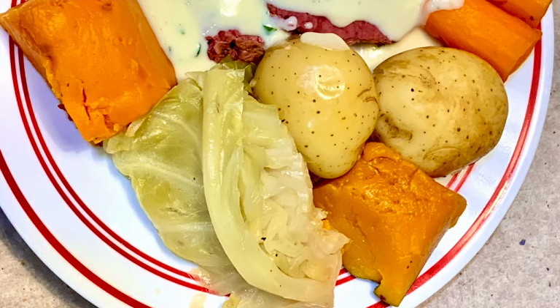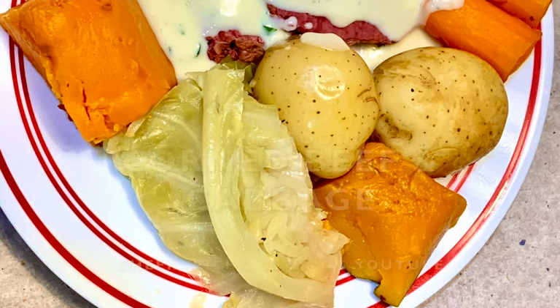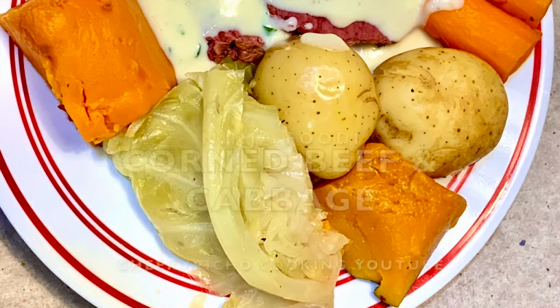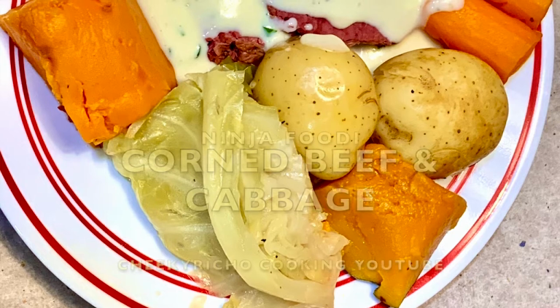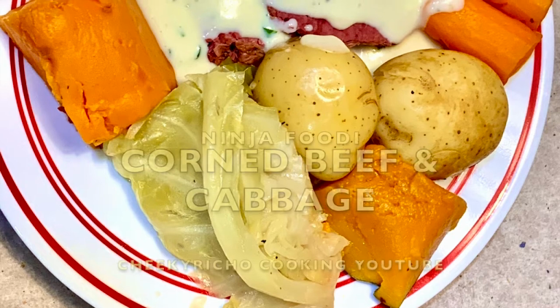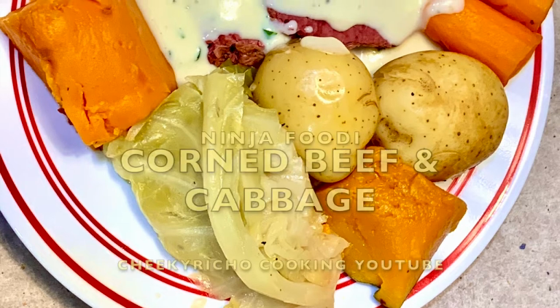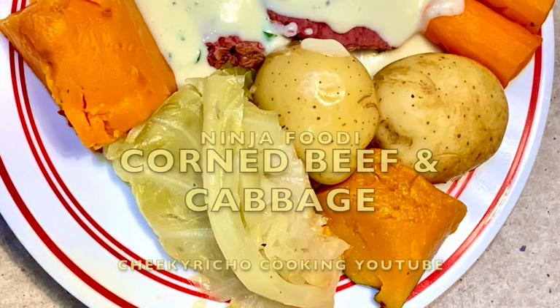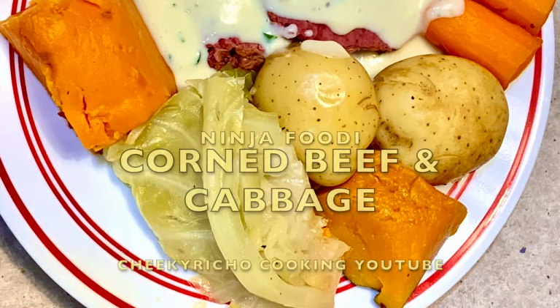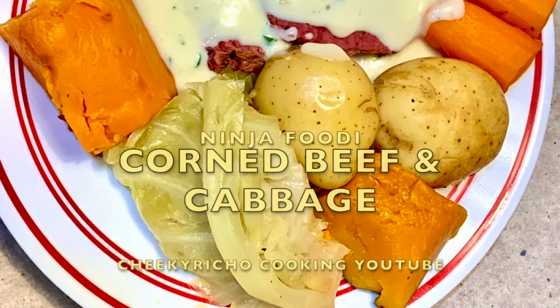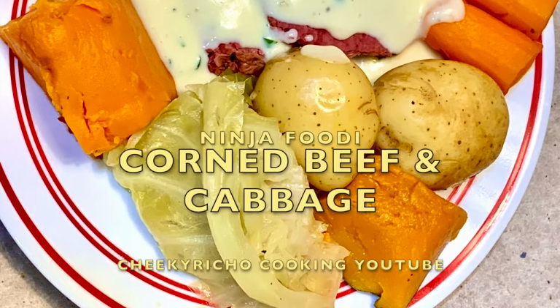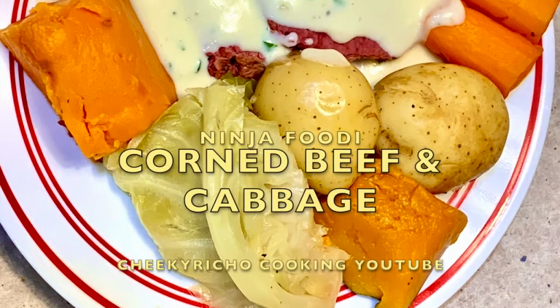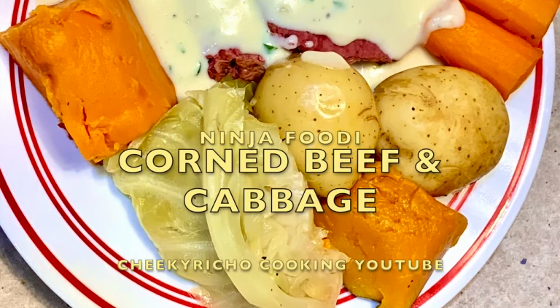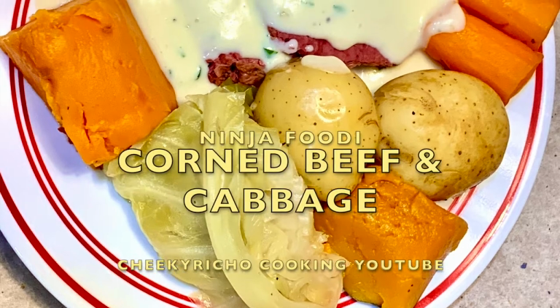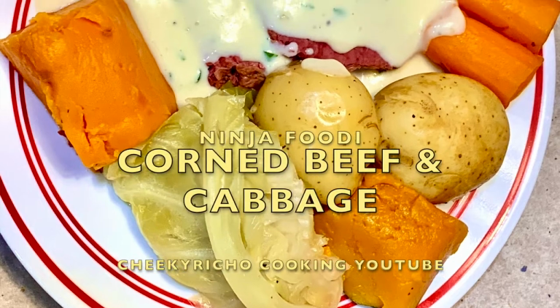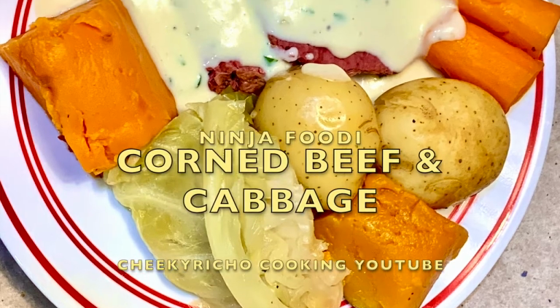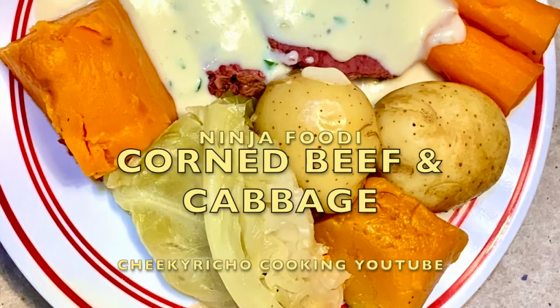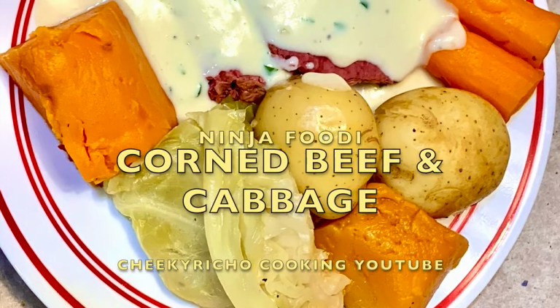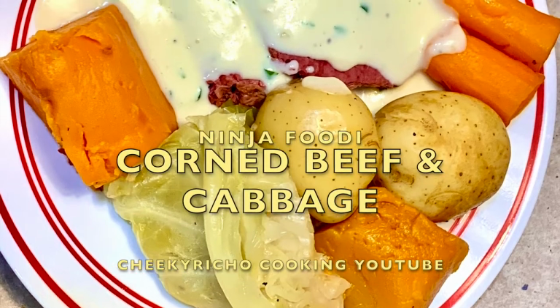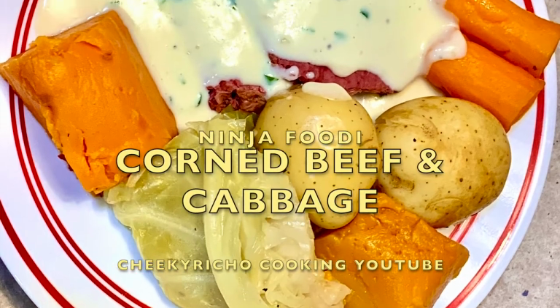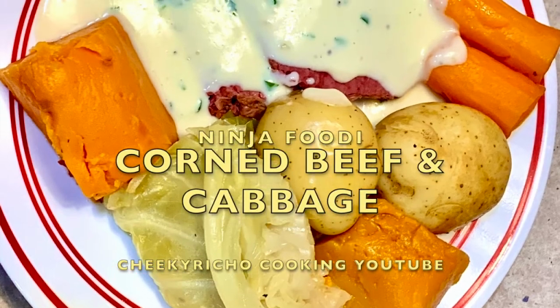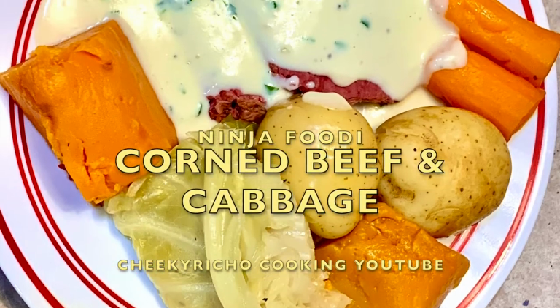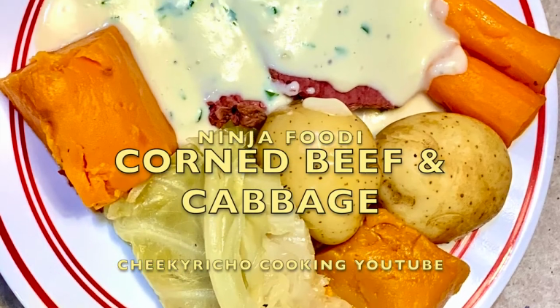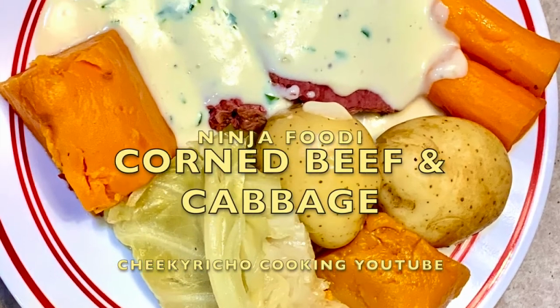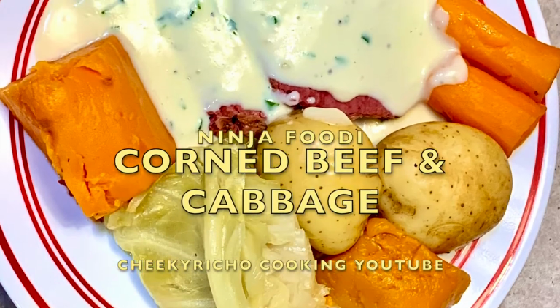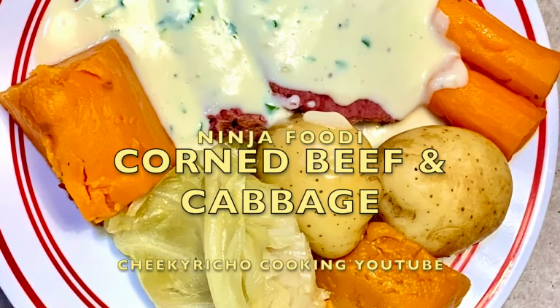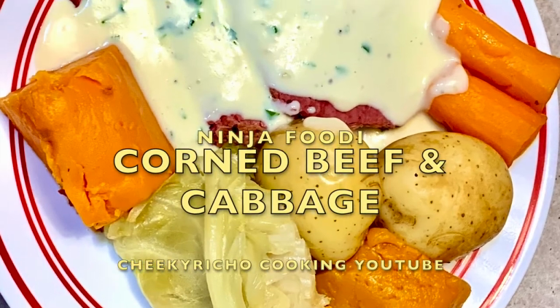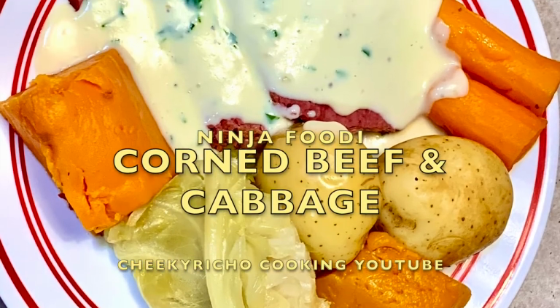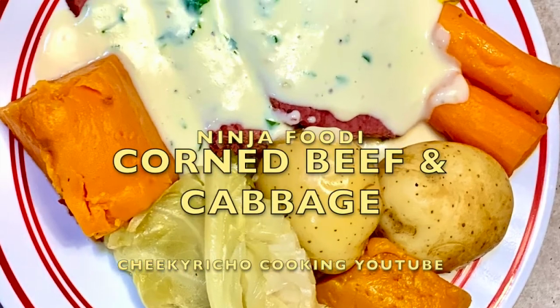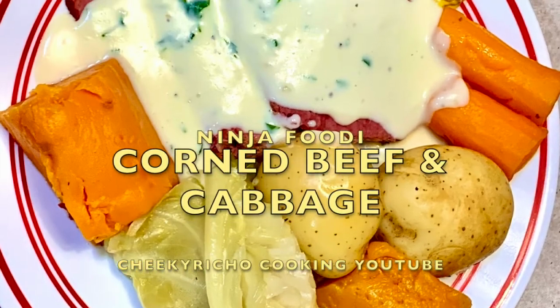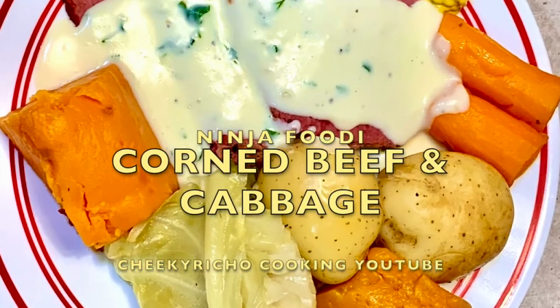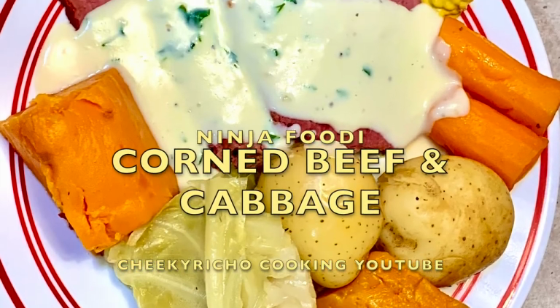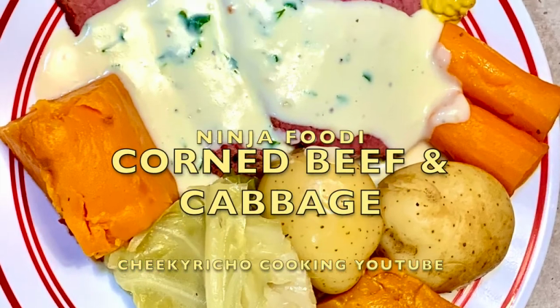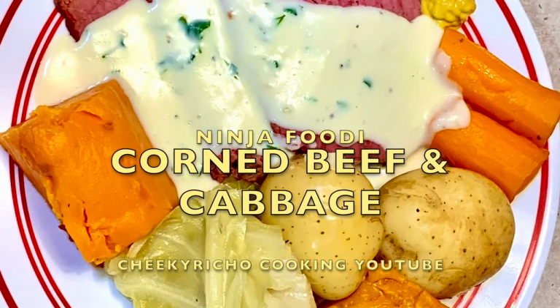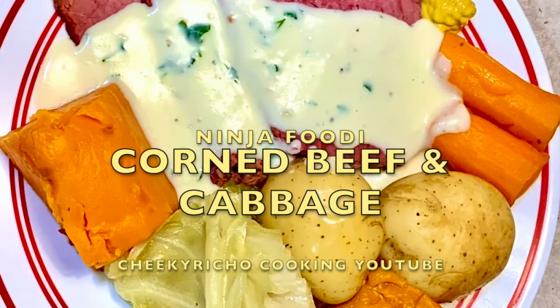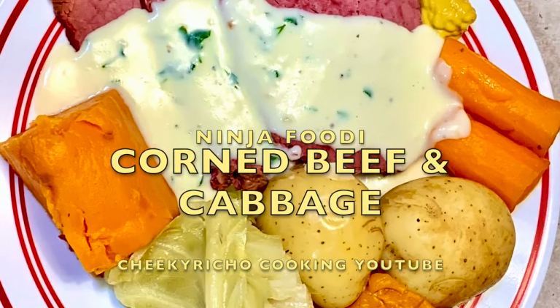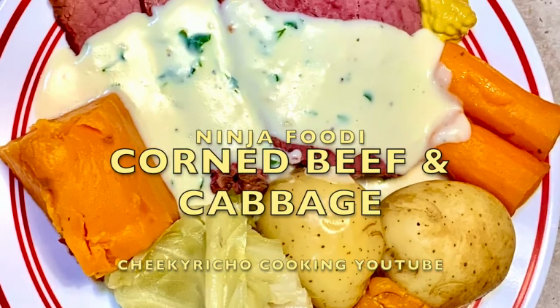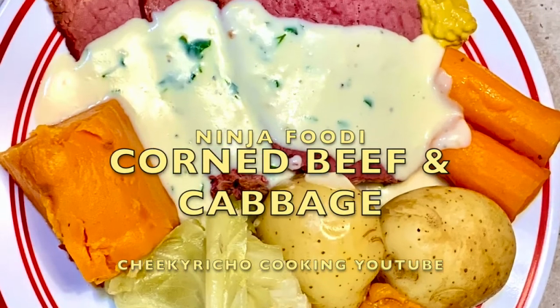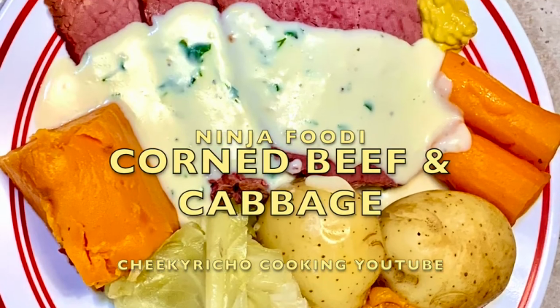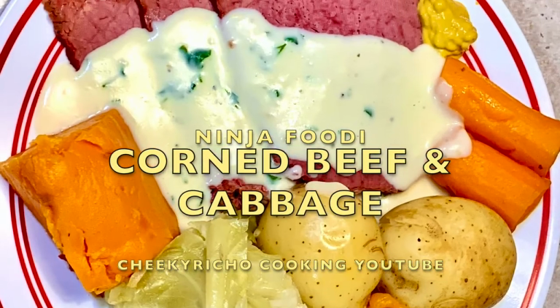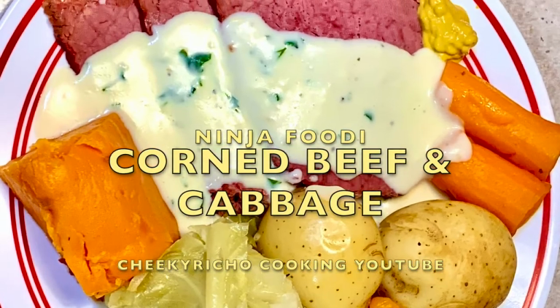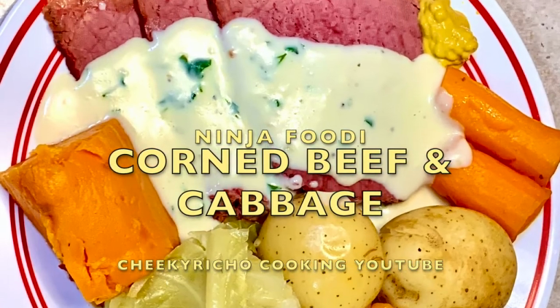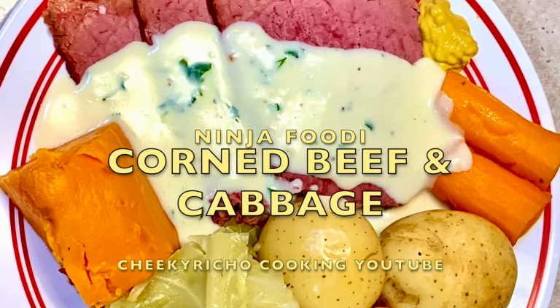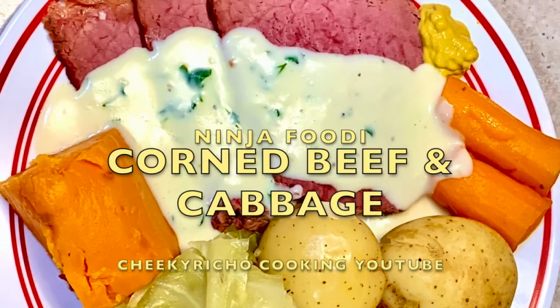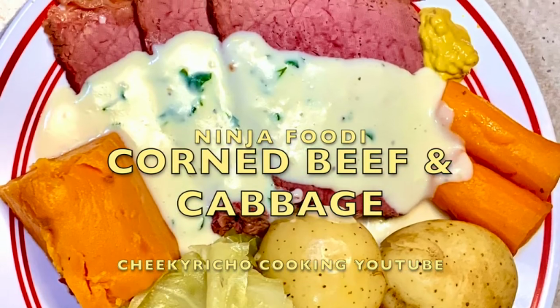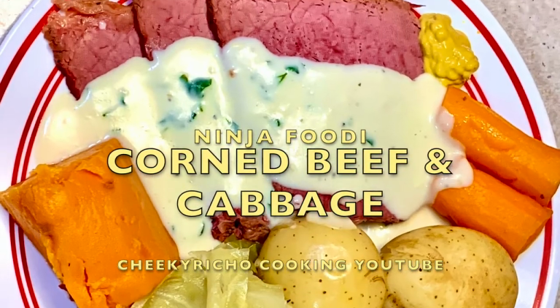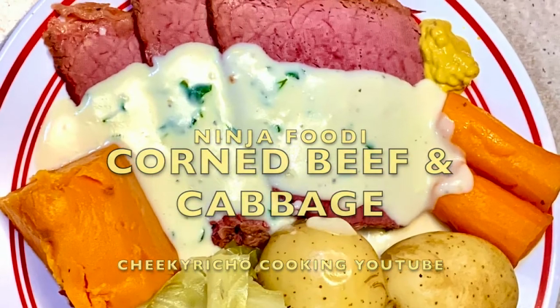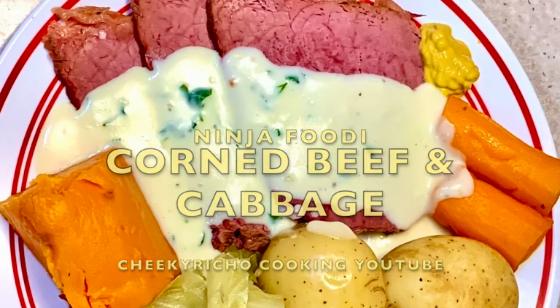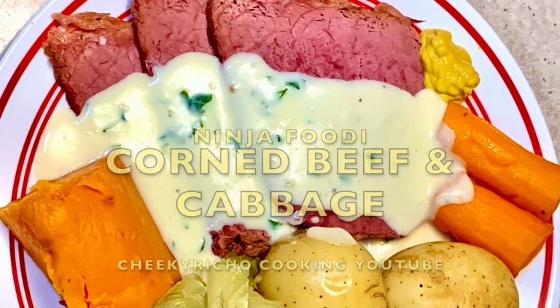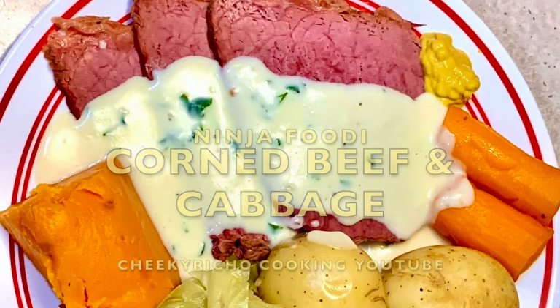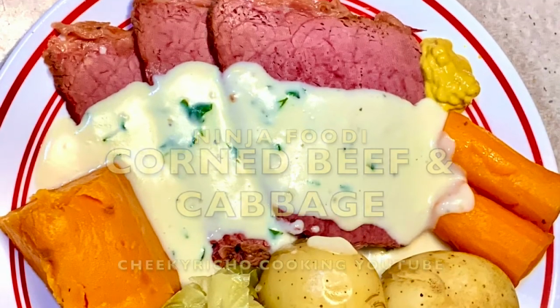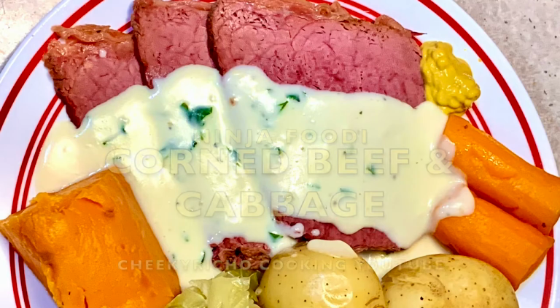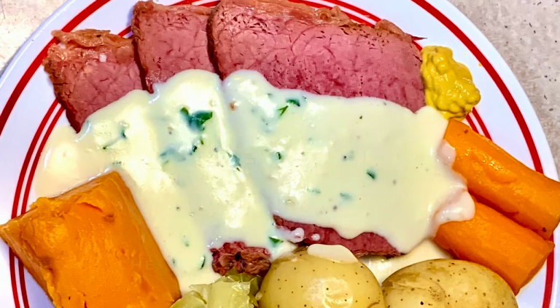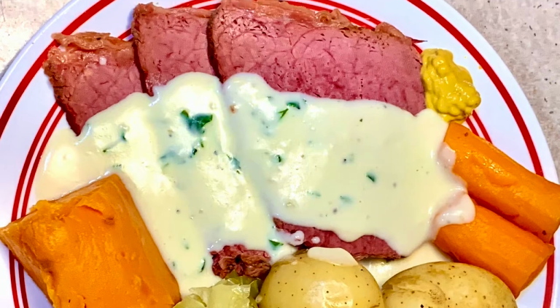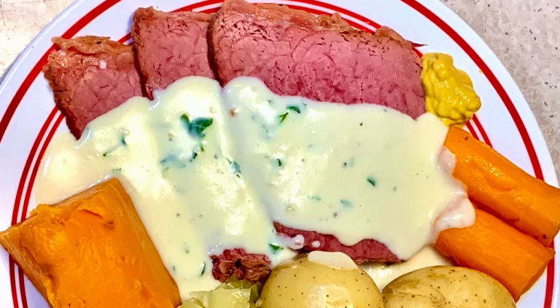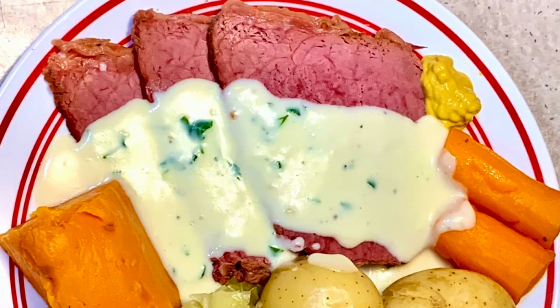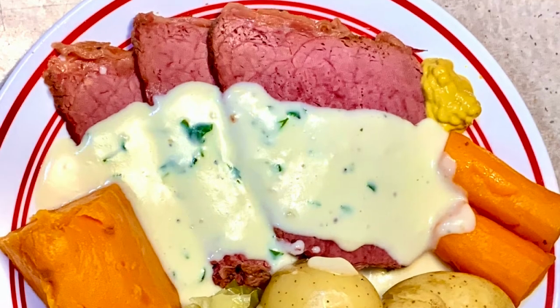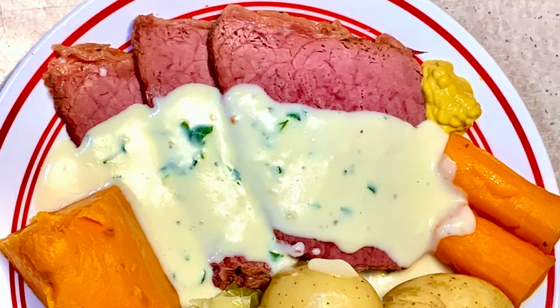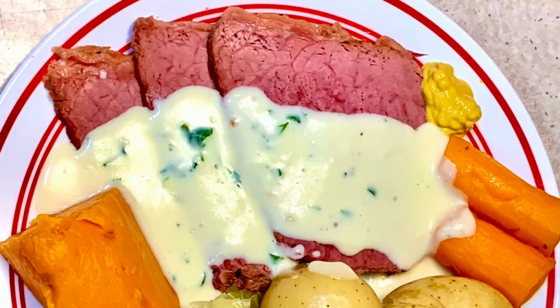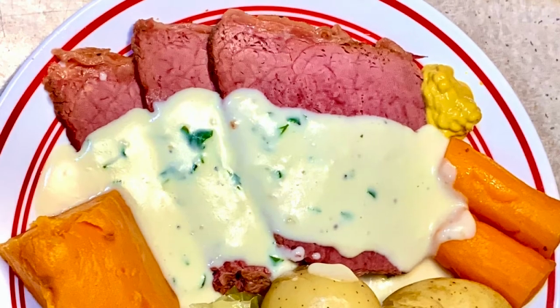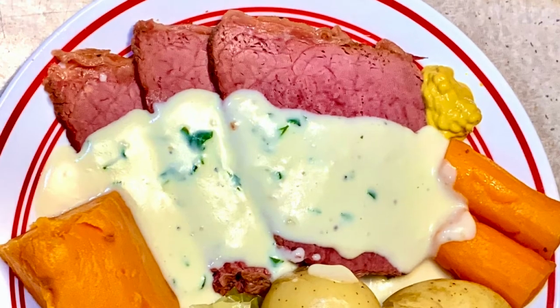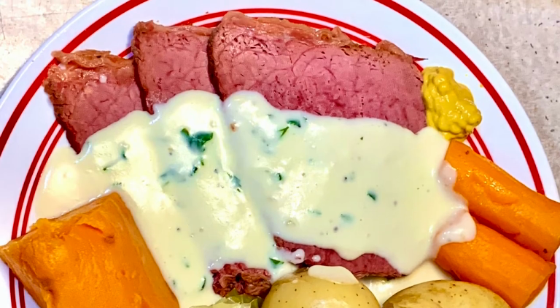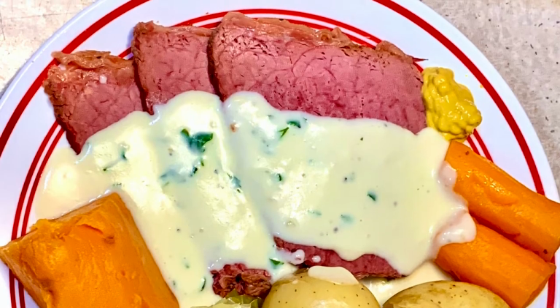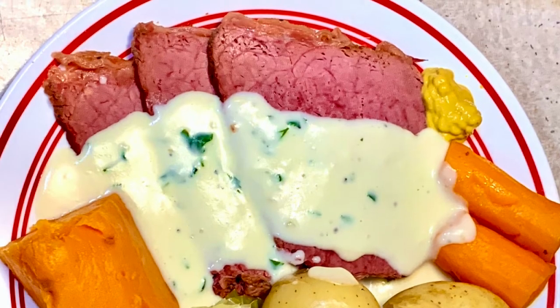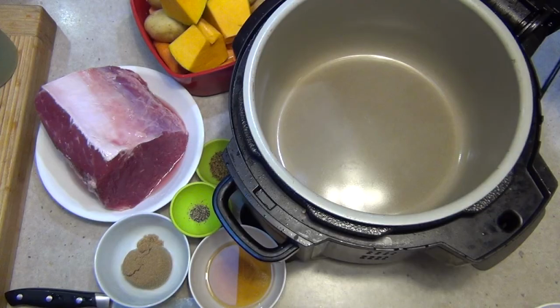Hi and welcome to Chiguricho Cooking's Corned Beef Cooked in the Ninja Foodi. The ingredients are in the recipe box below. So let's get started.